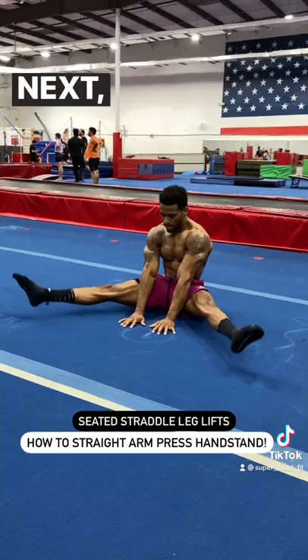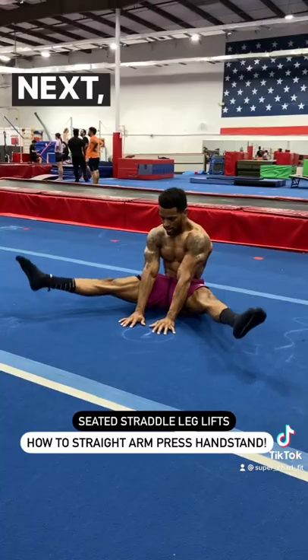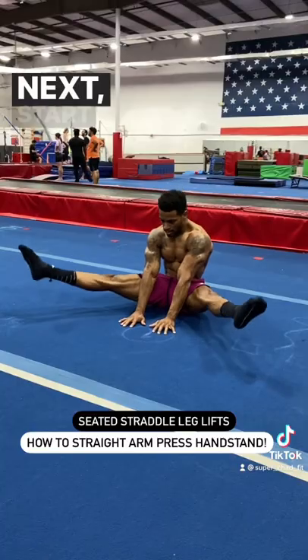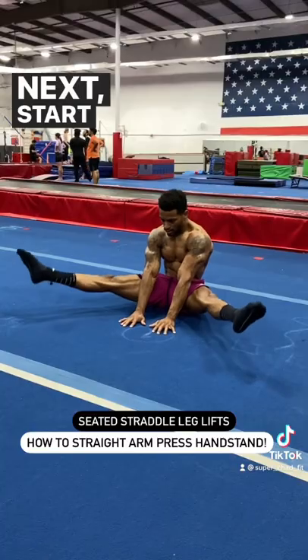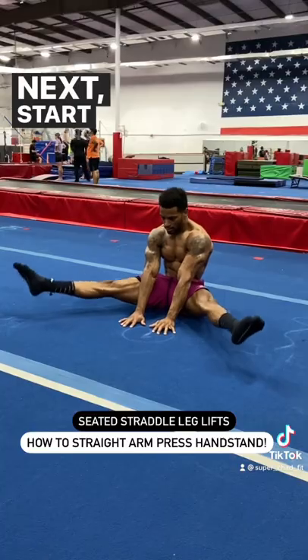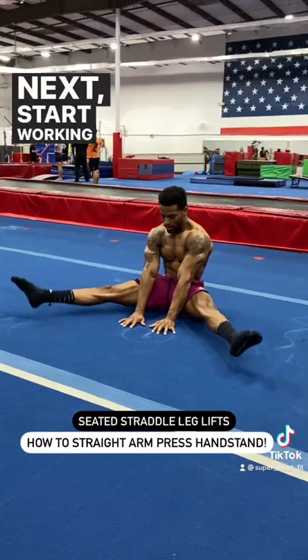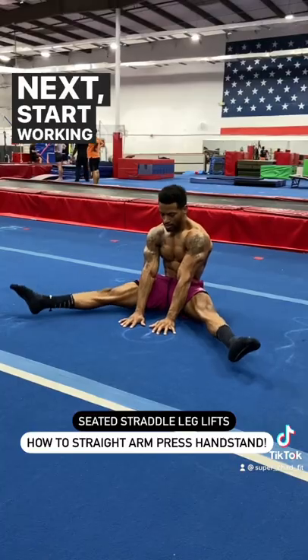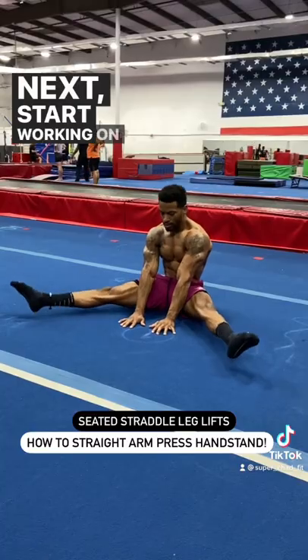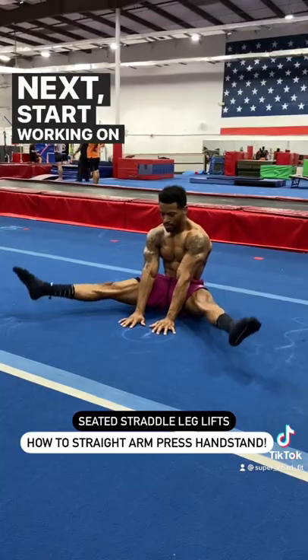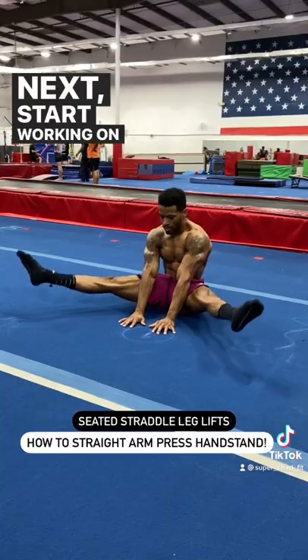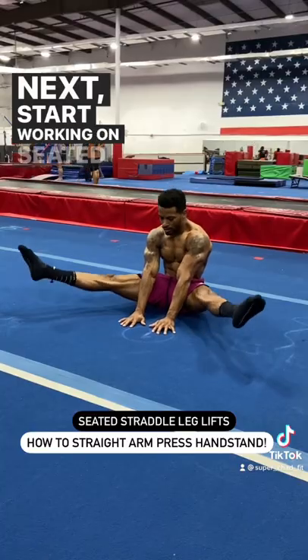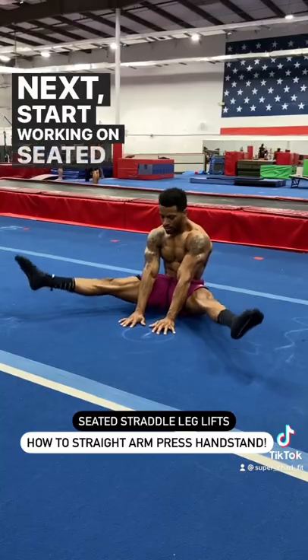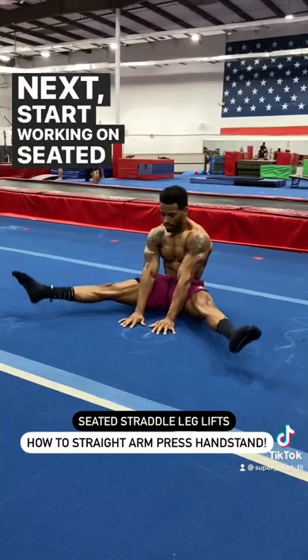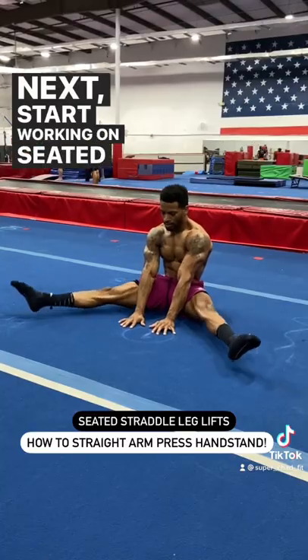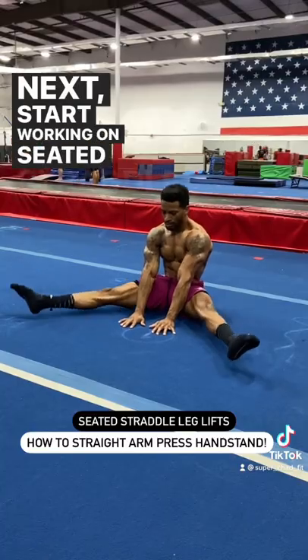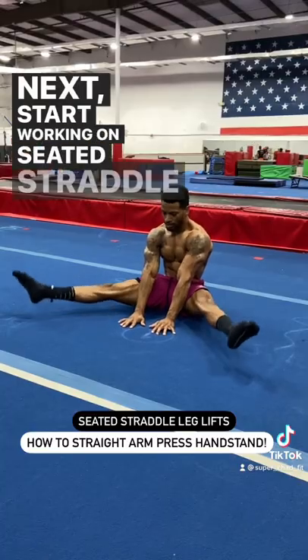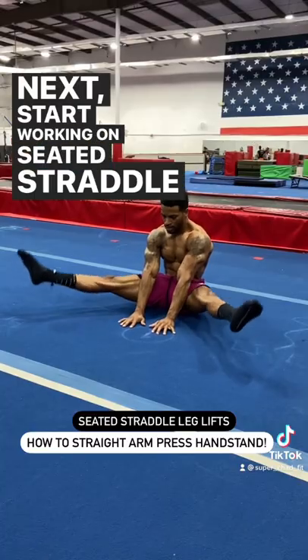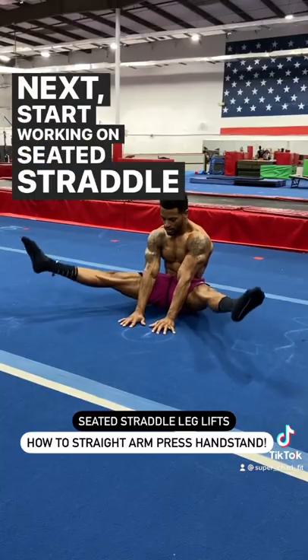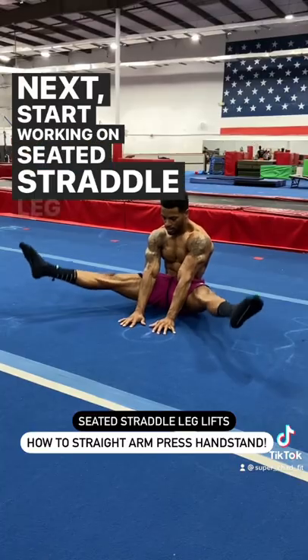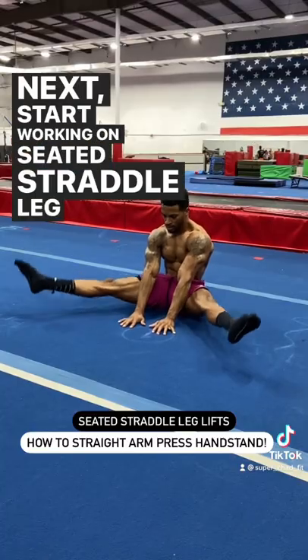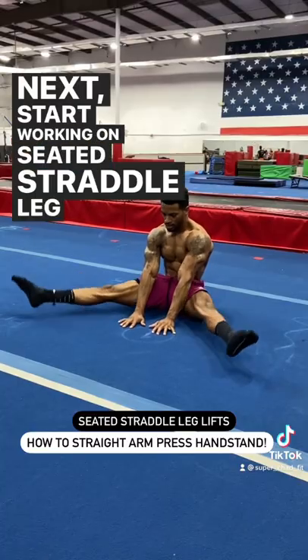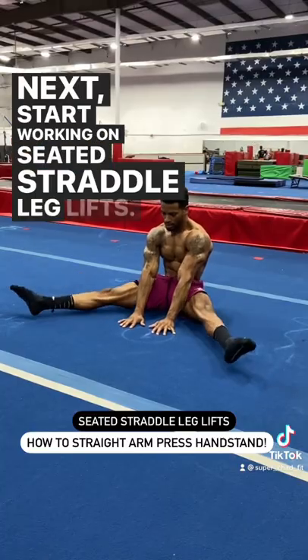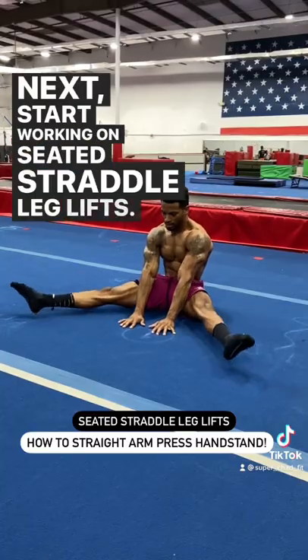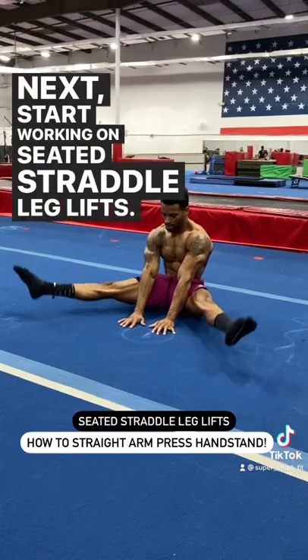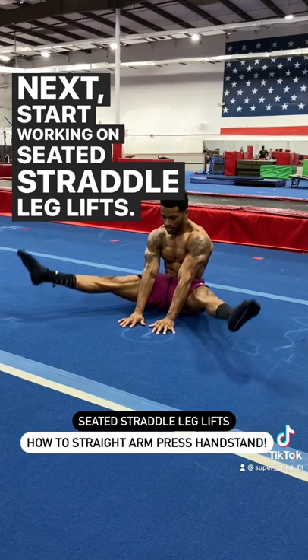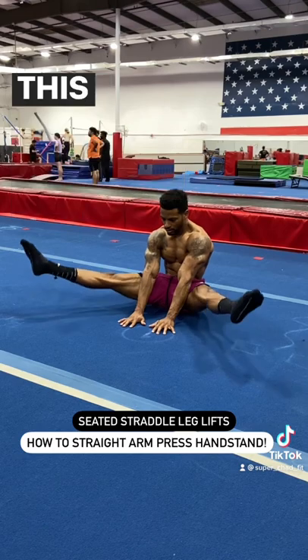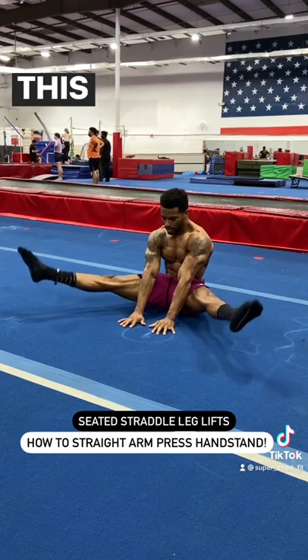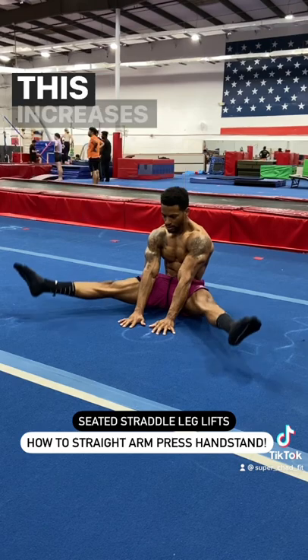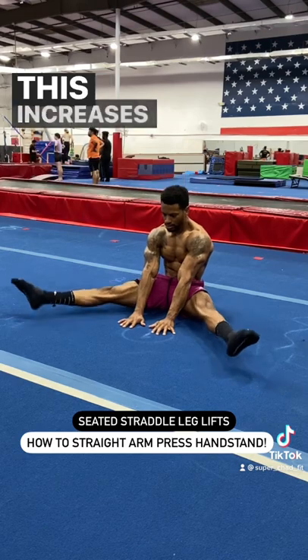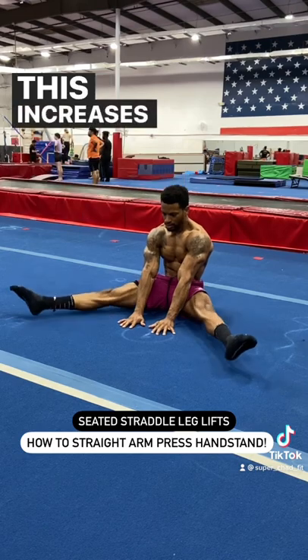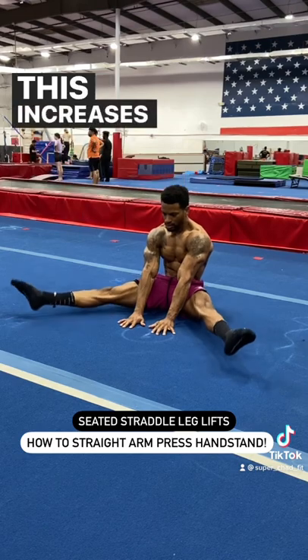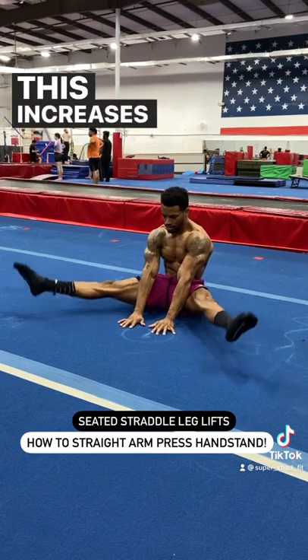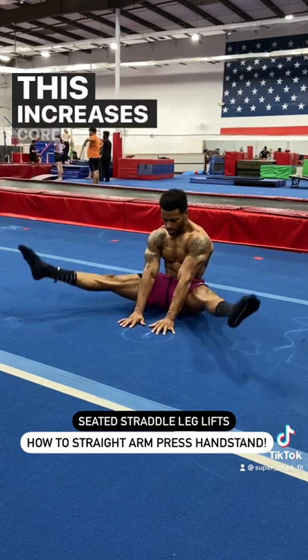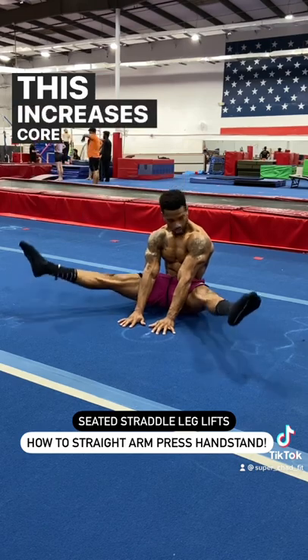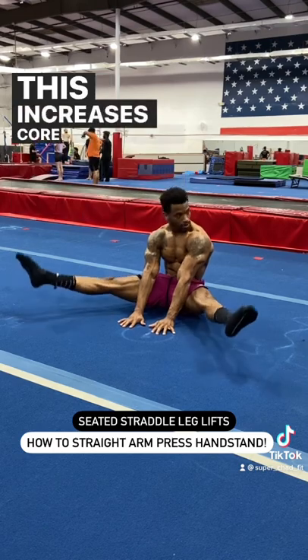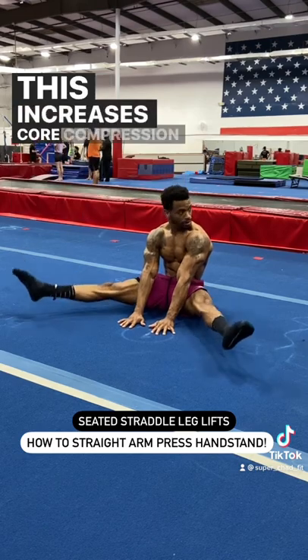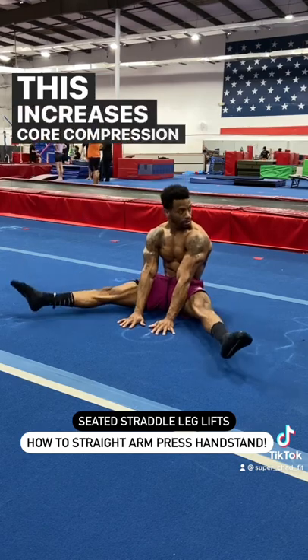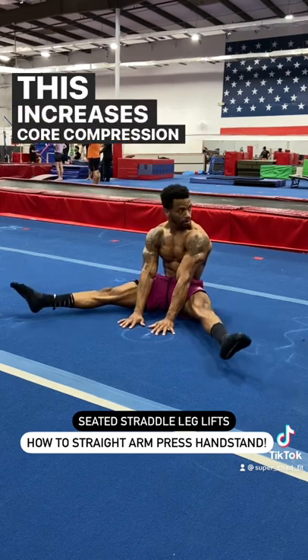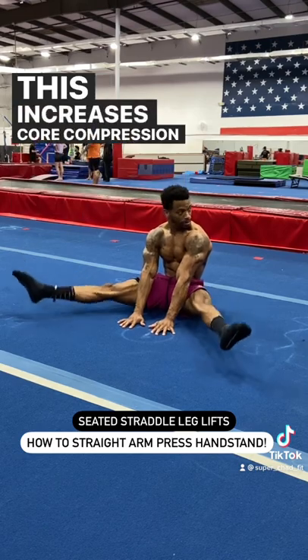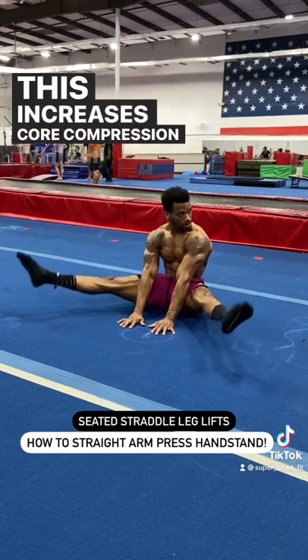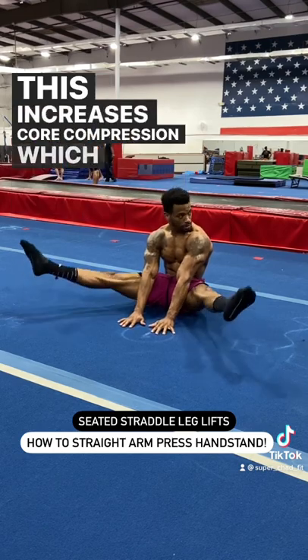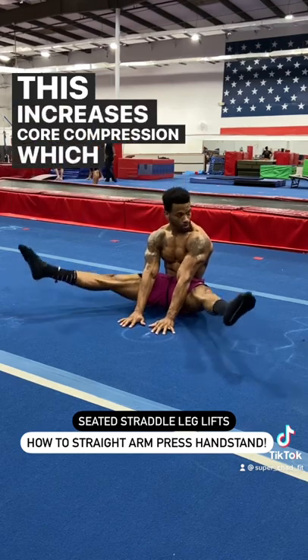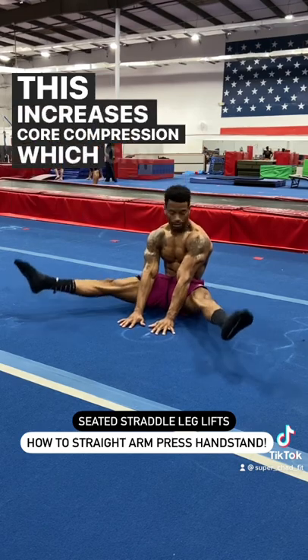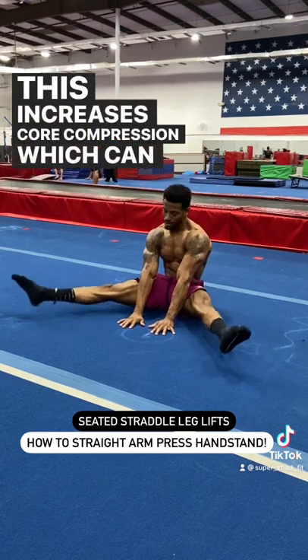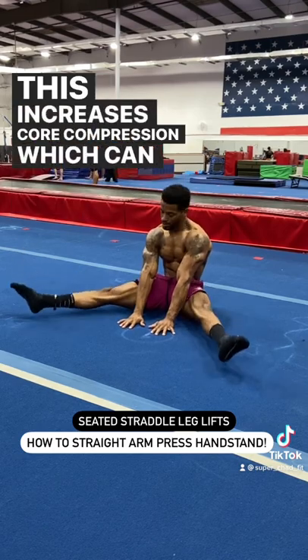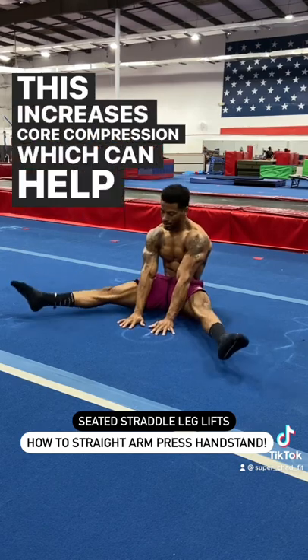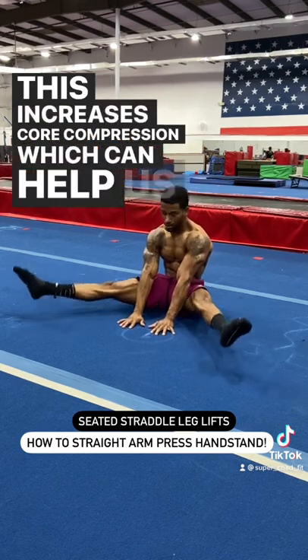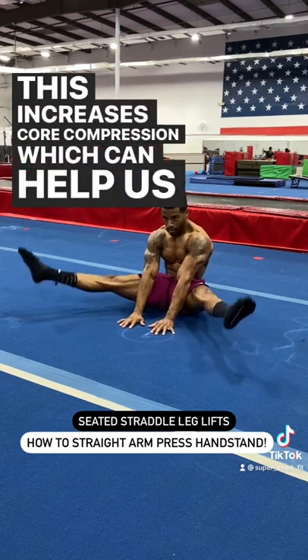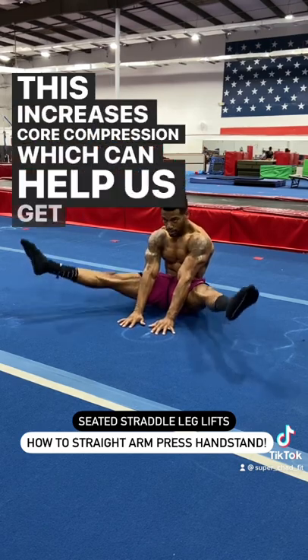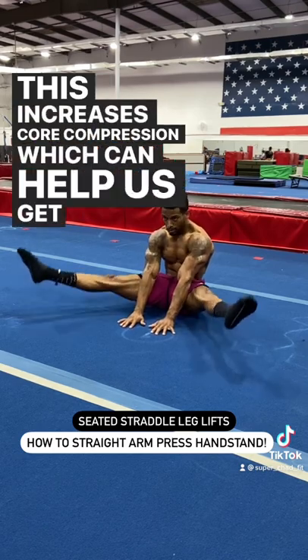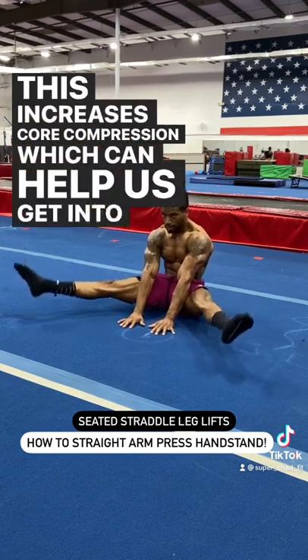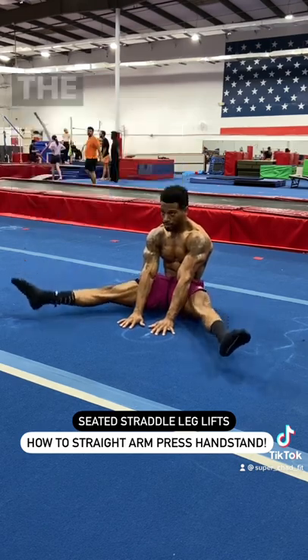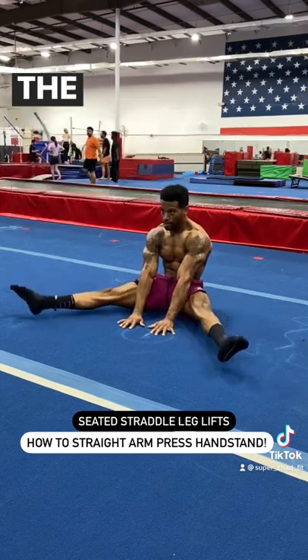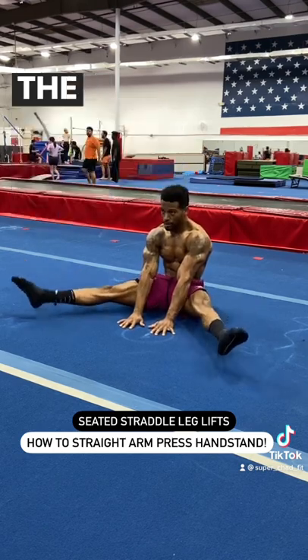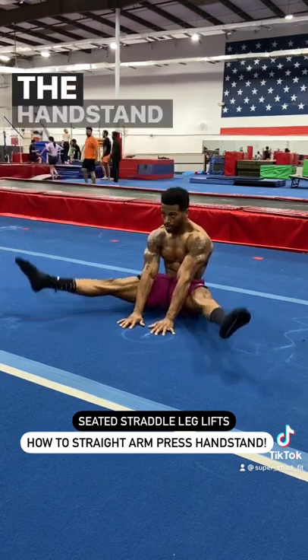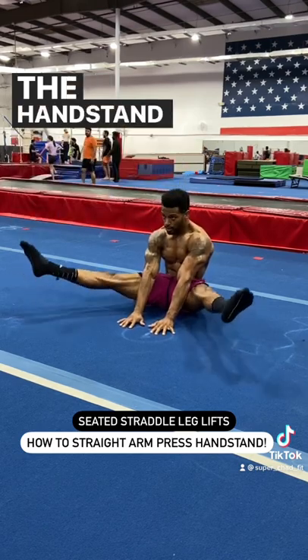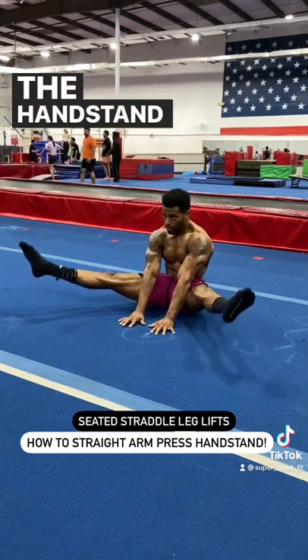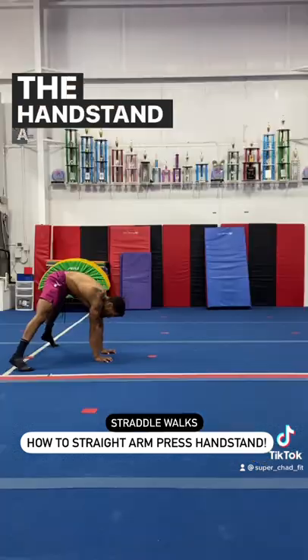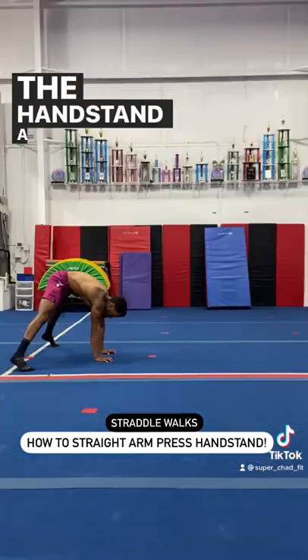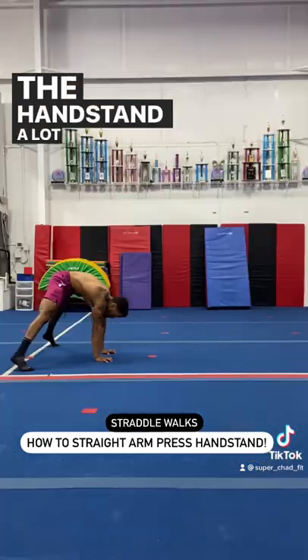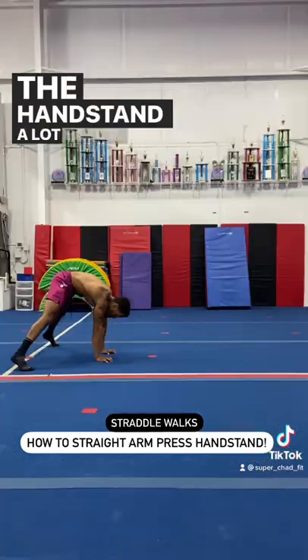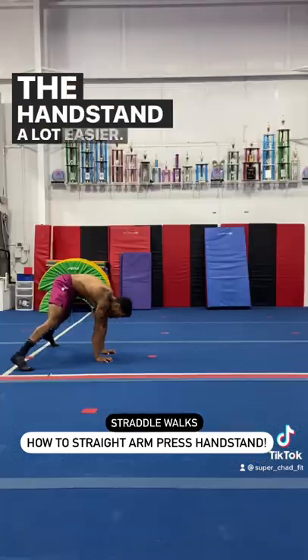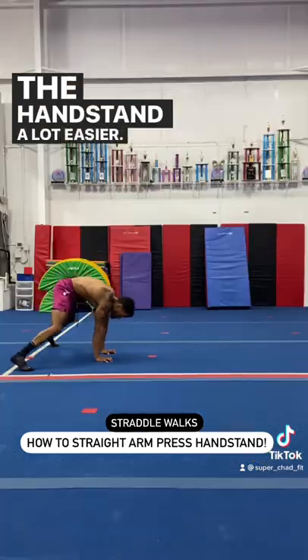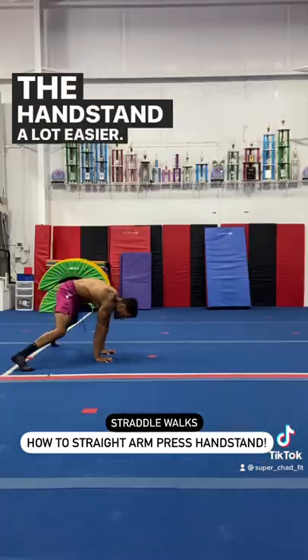Next, start working on seated straddle leg lifts. This increases core compression, which can help us get into the handstand a lot easier.